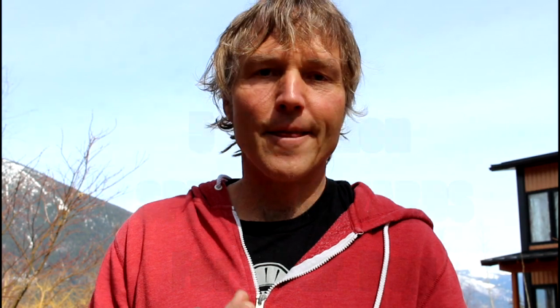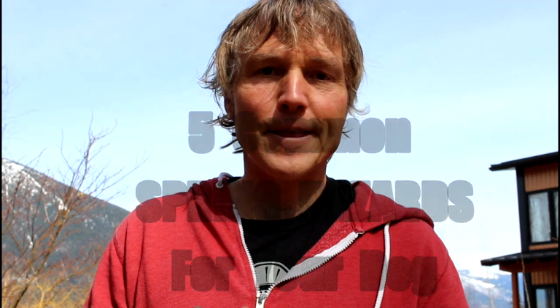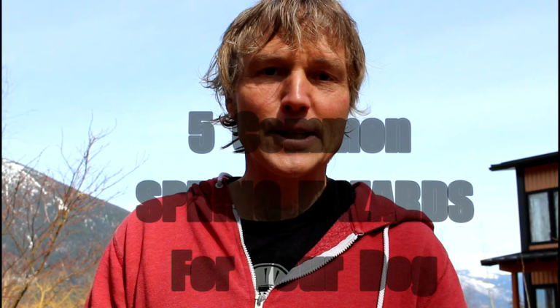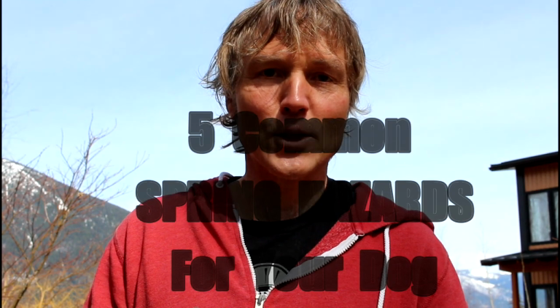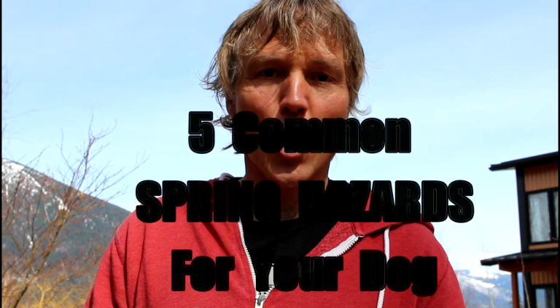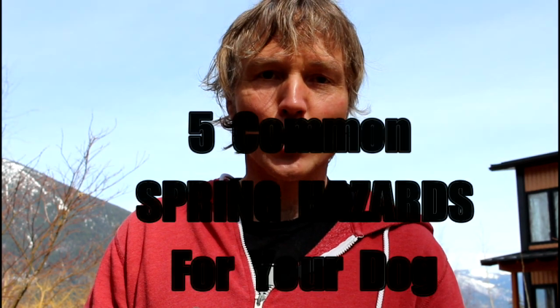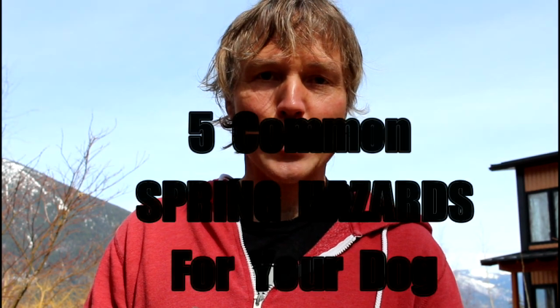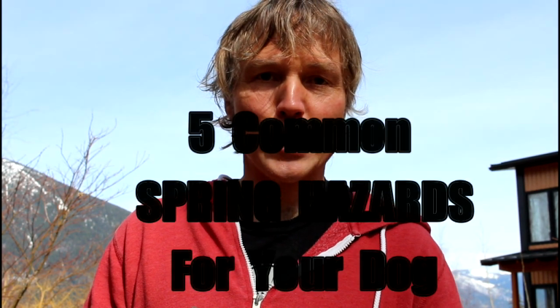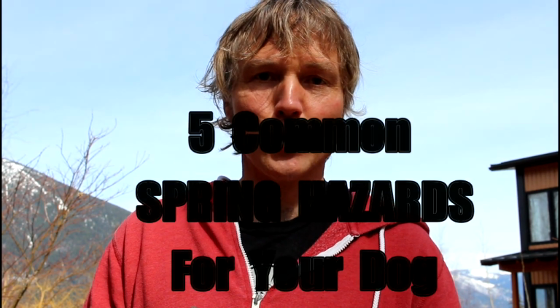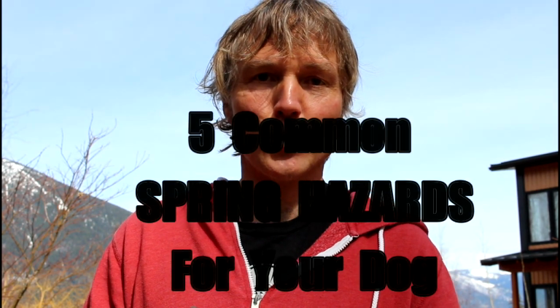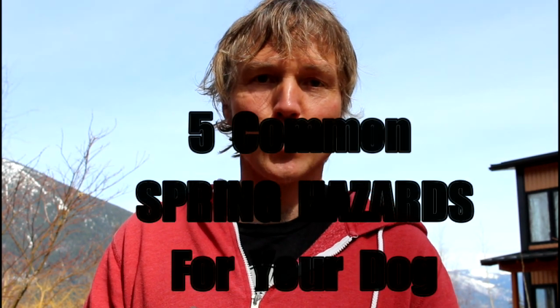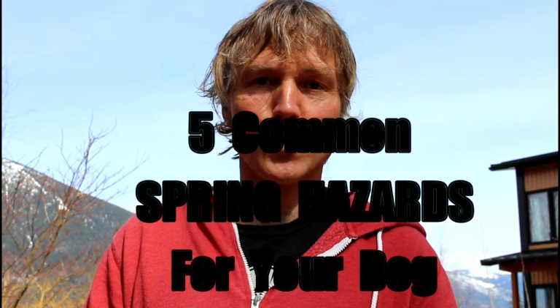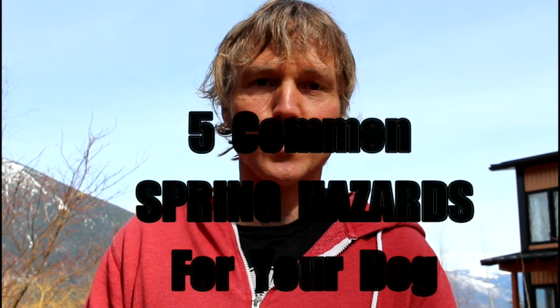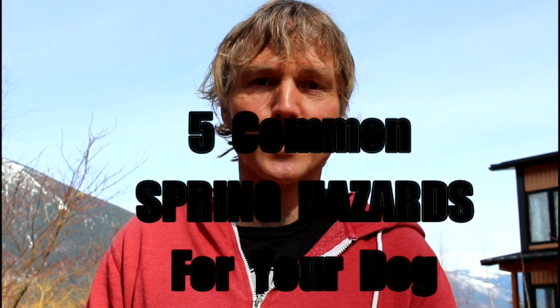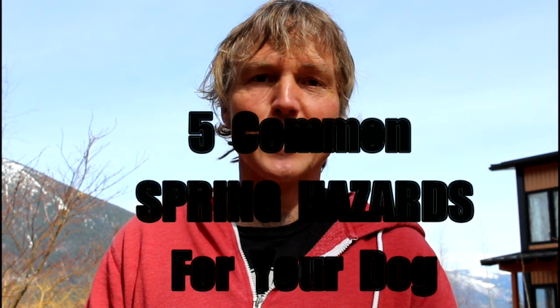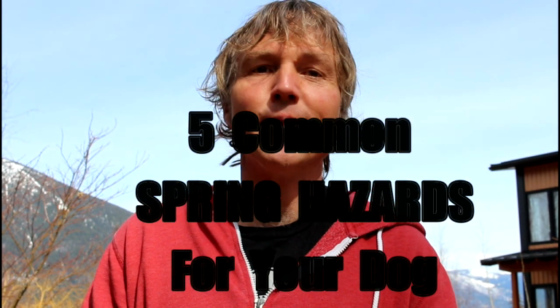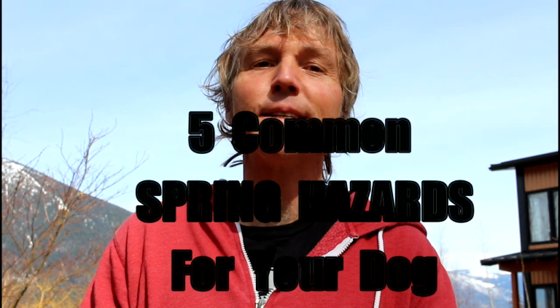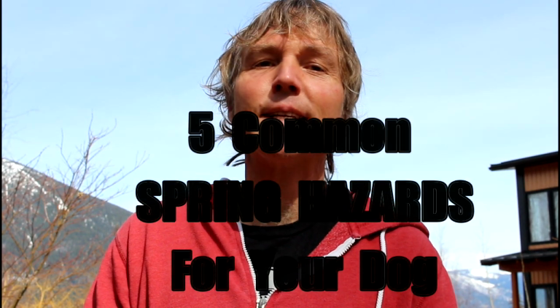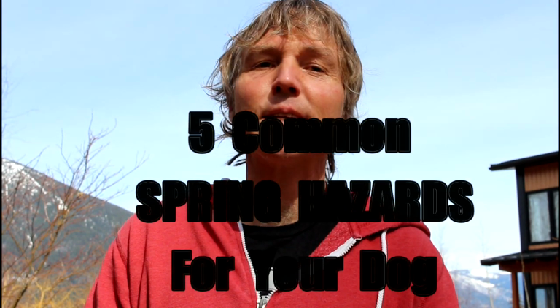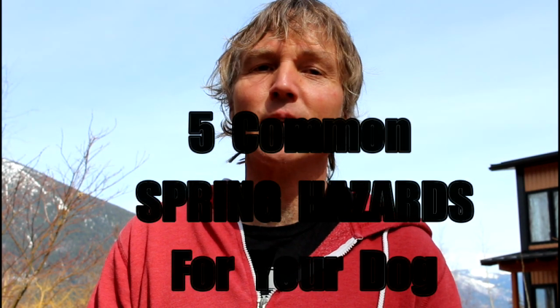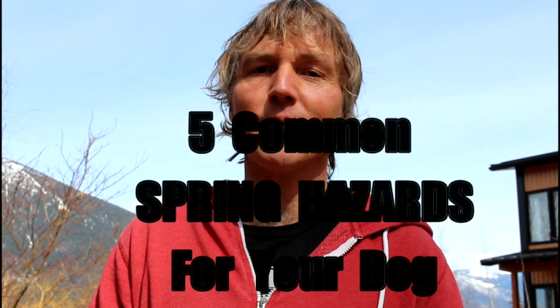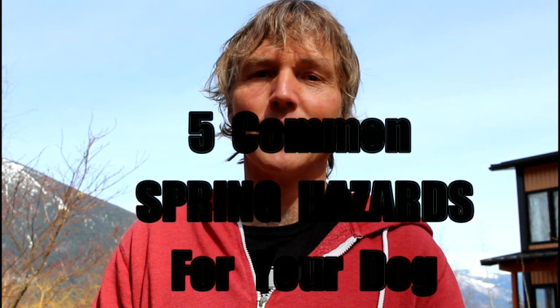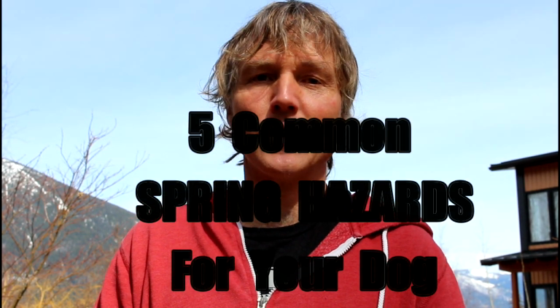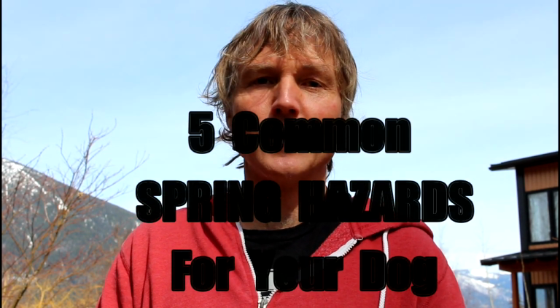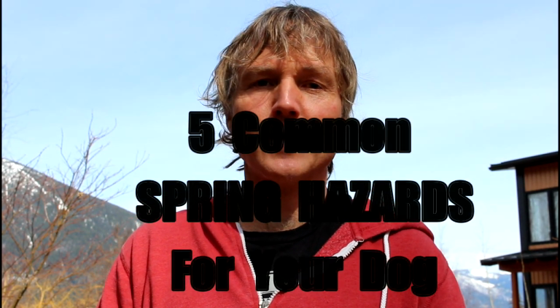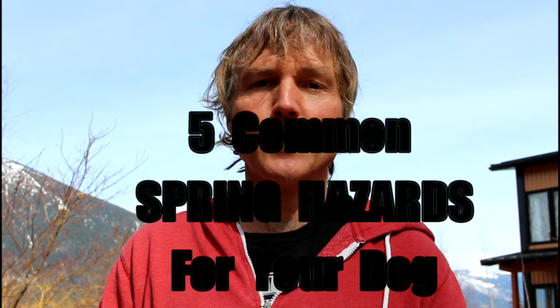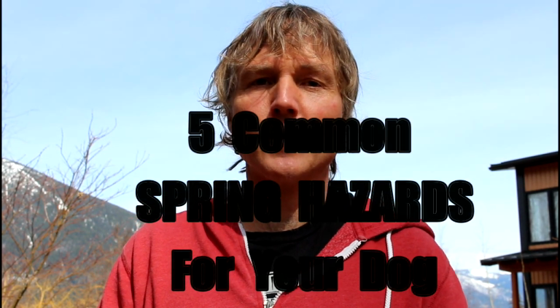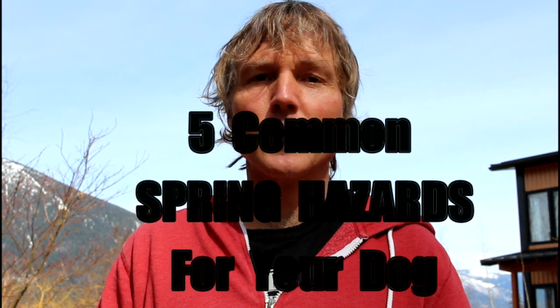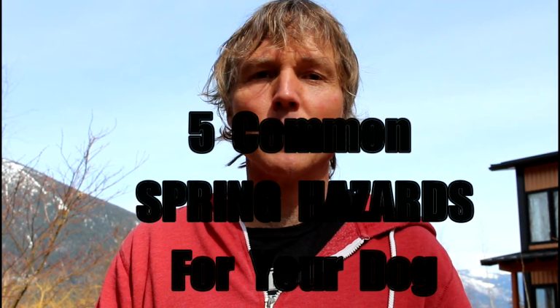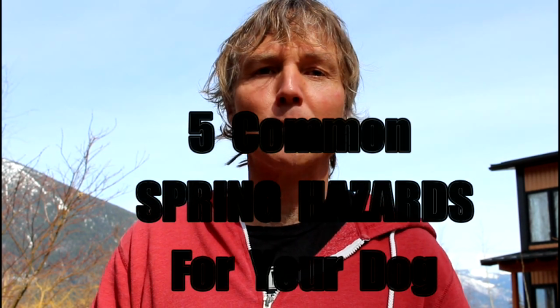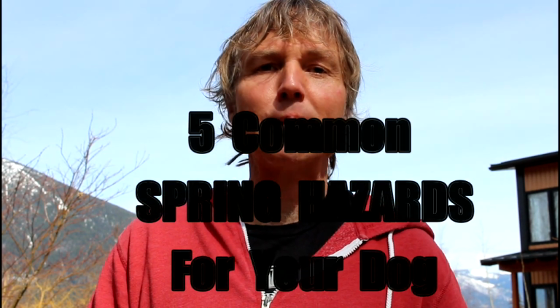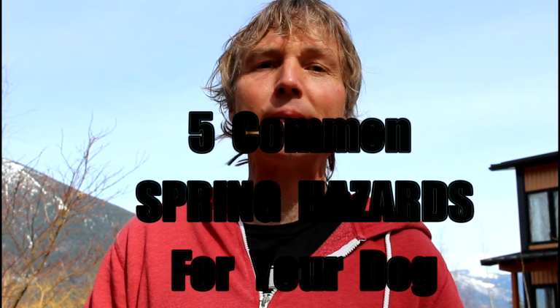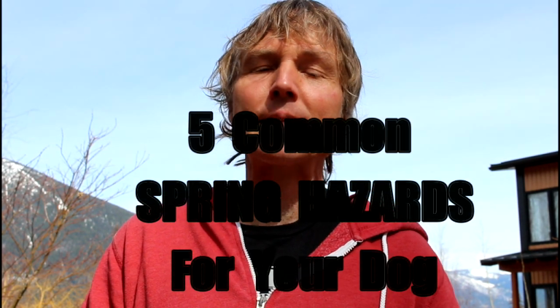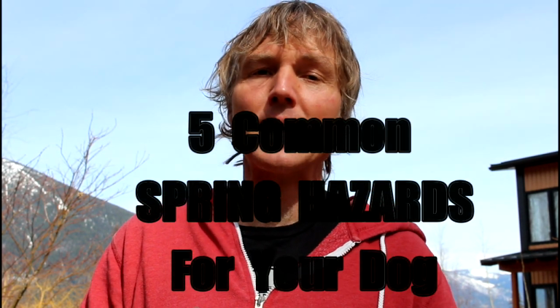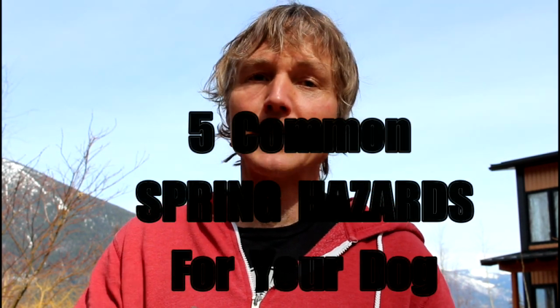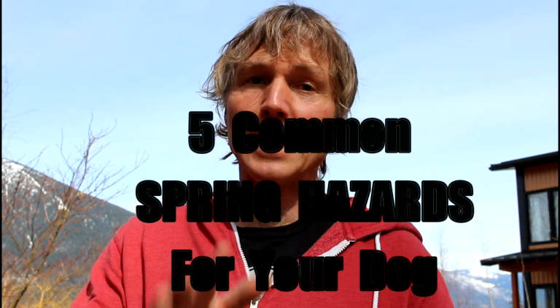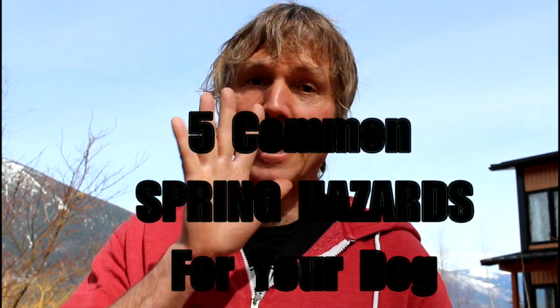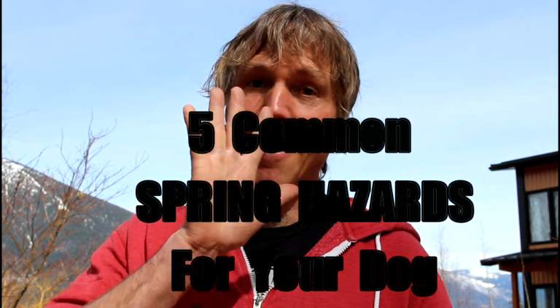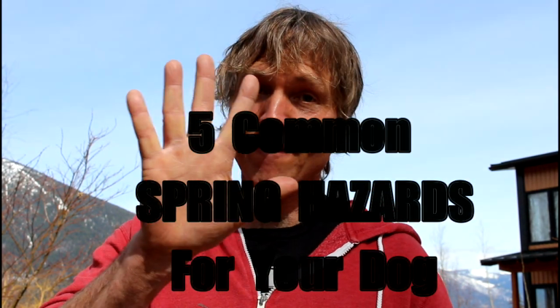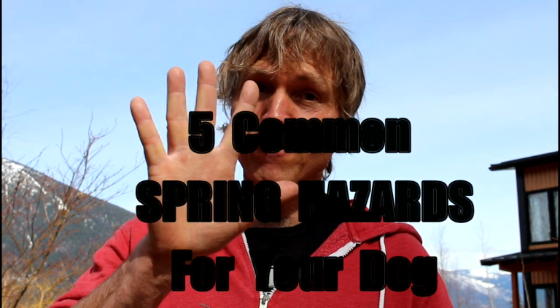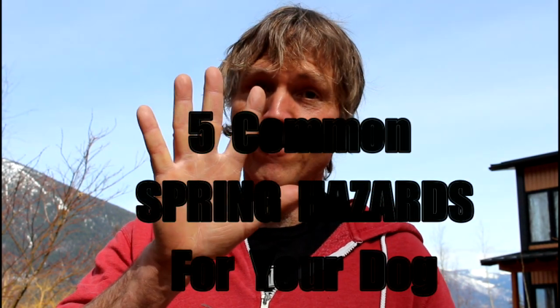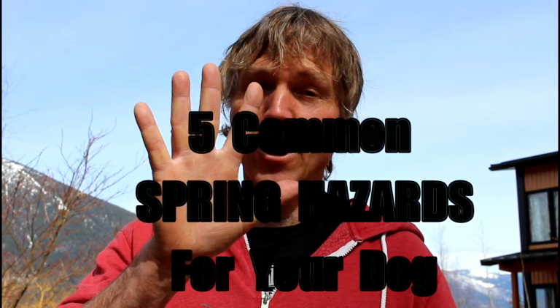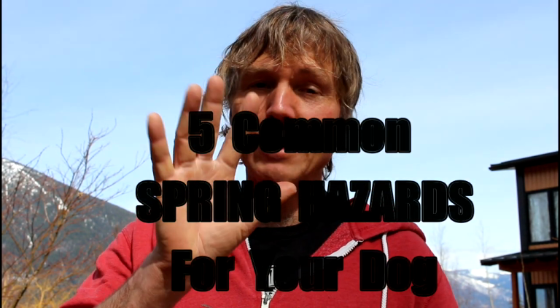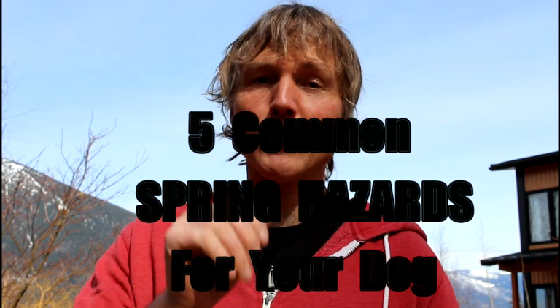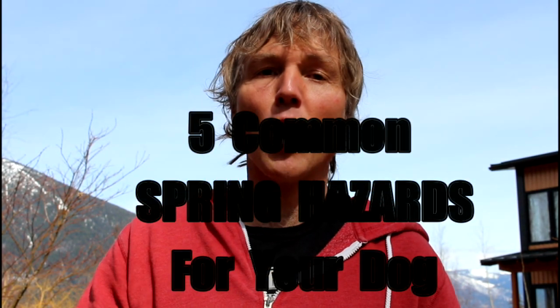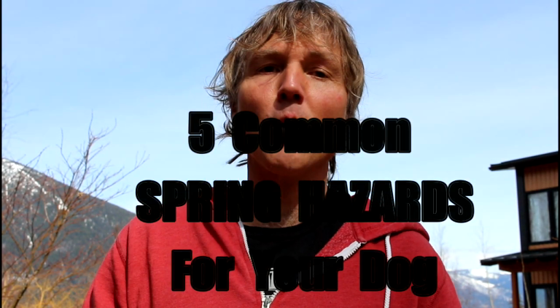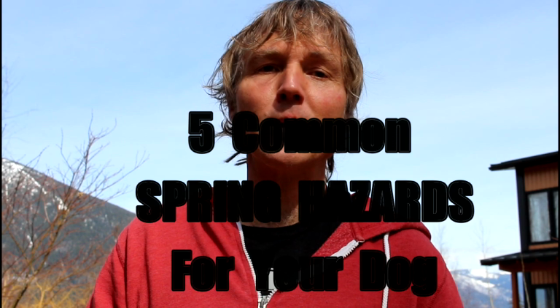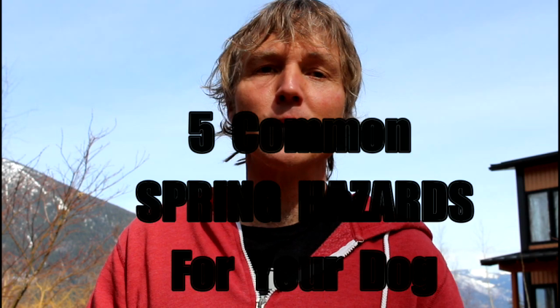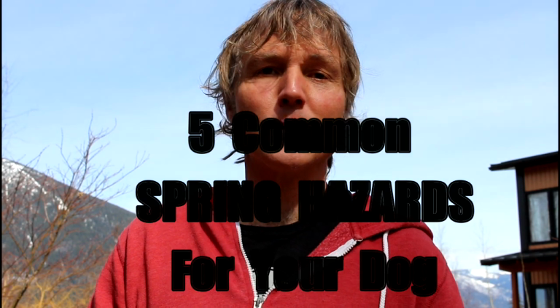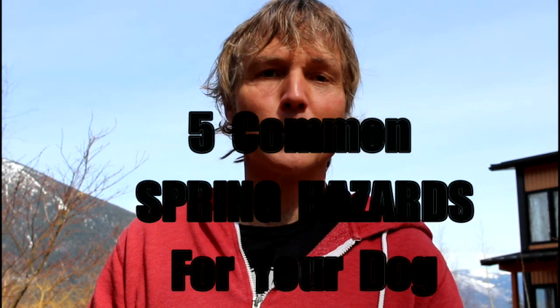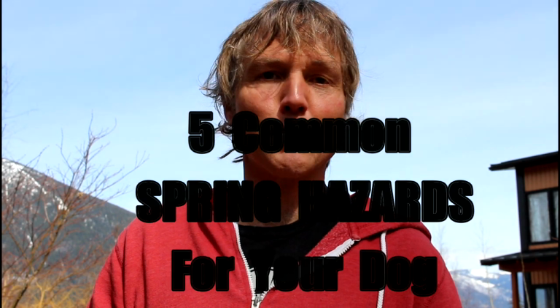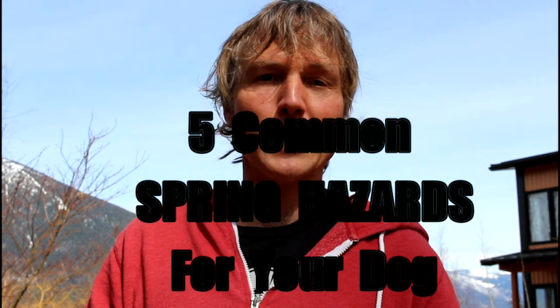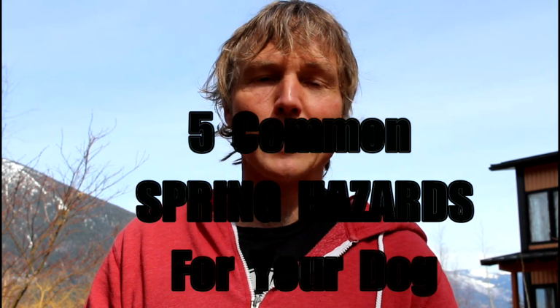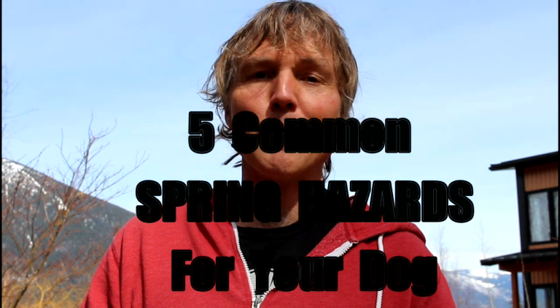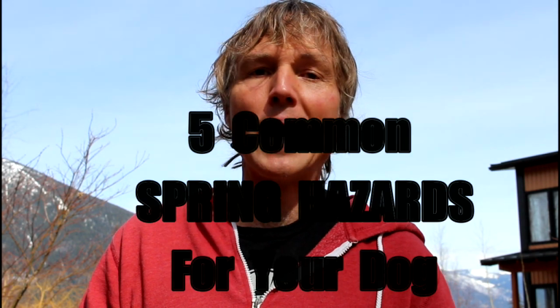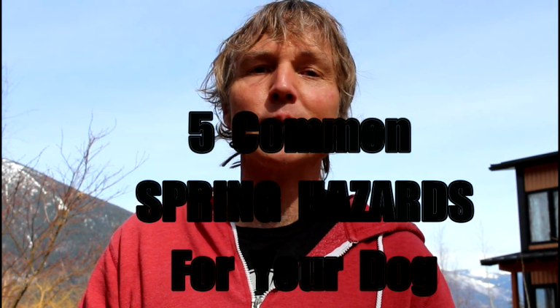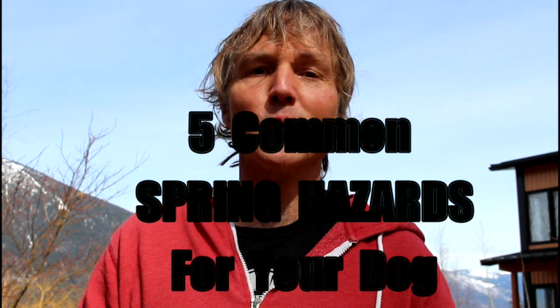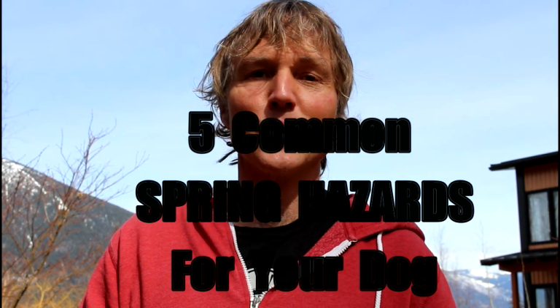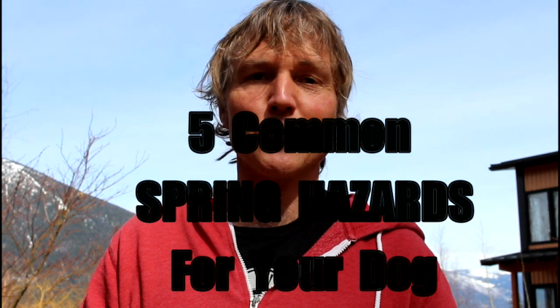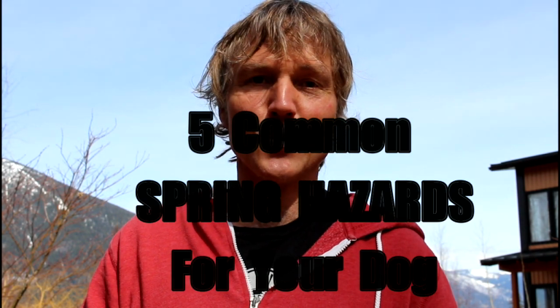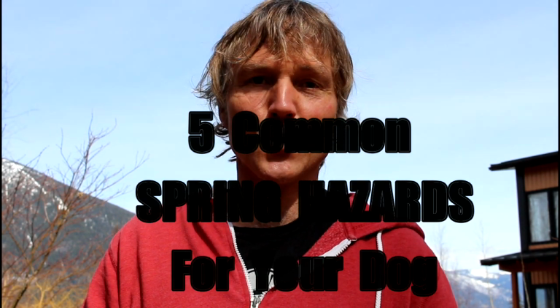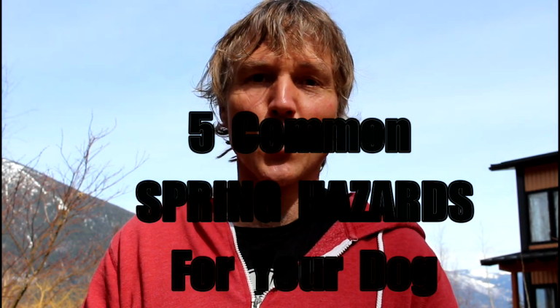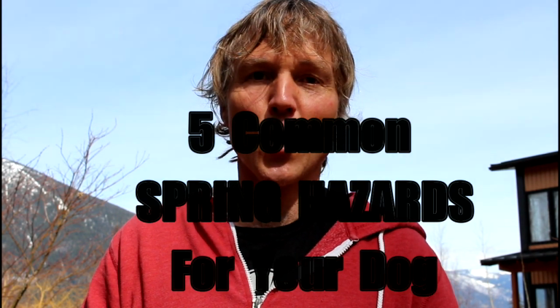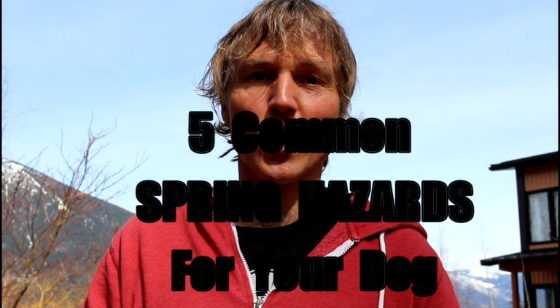This is Dr. Andrew Jones. In this edition of Veterinary Secrets, I'm going to be discussing five common springtime hazards for your dog.